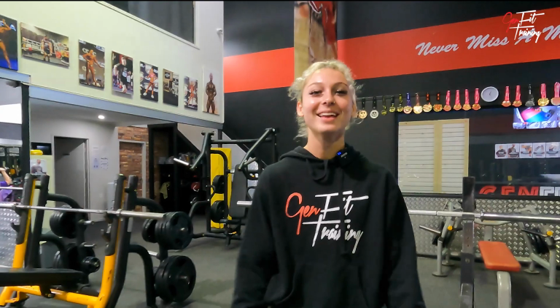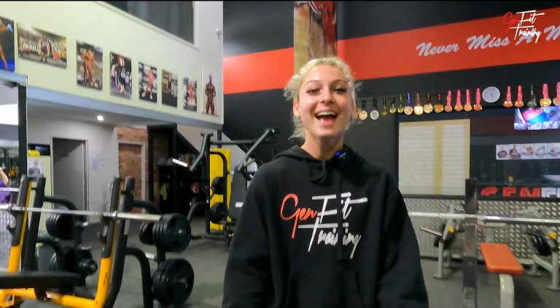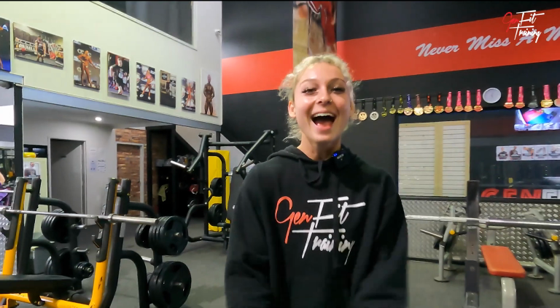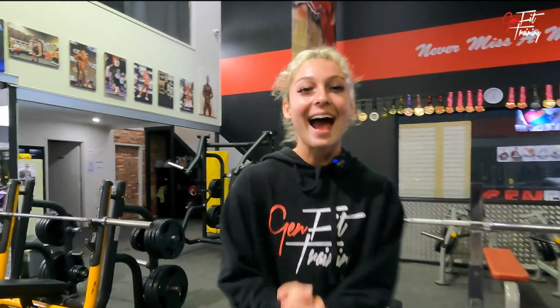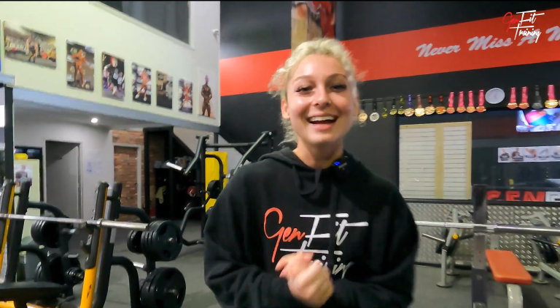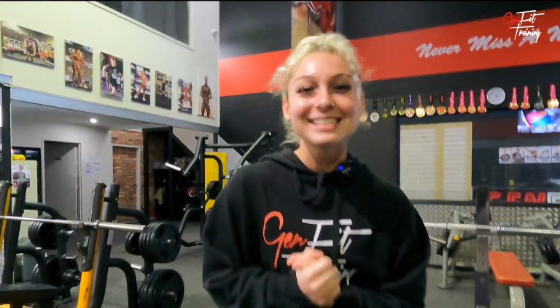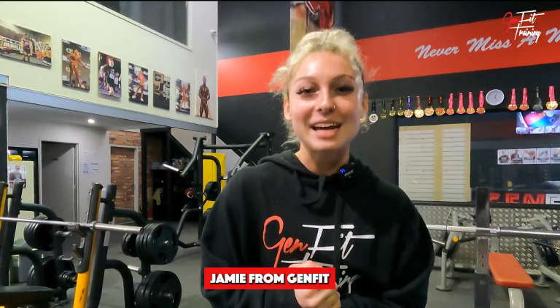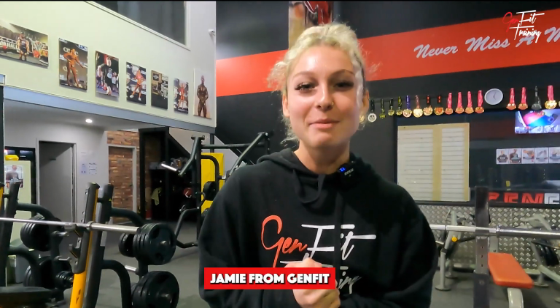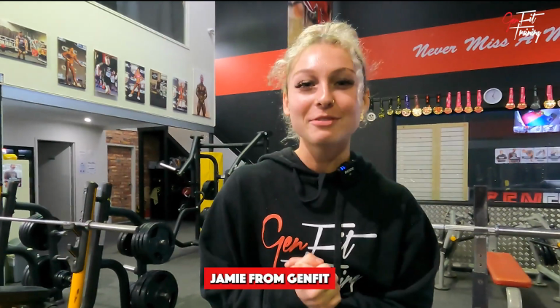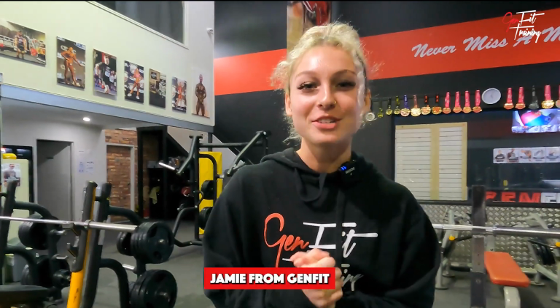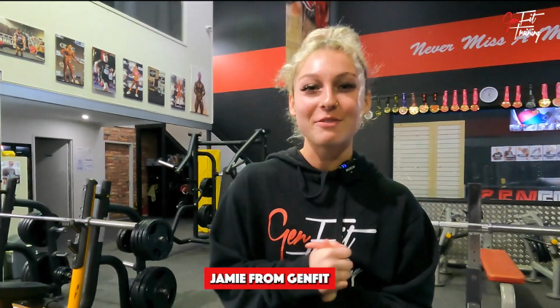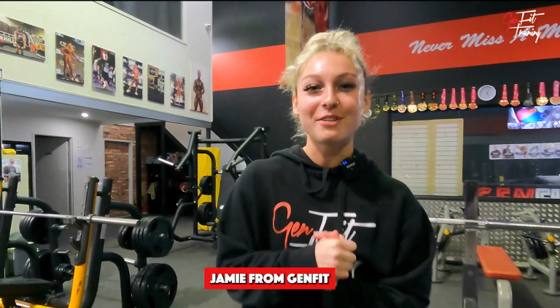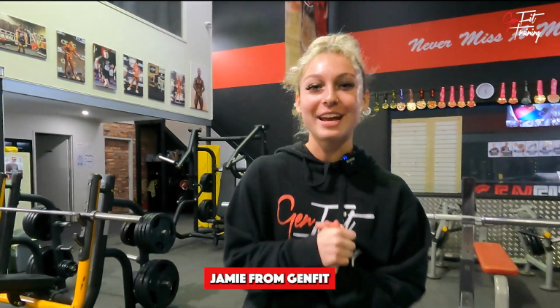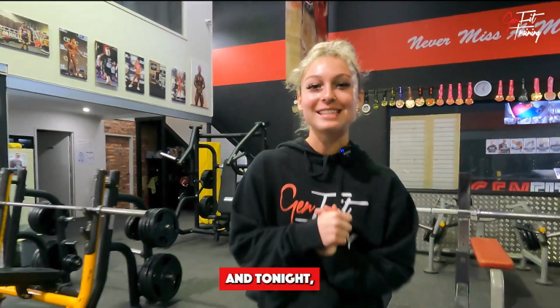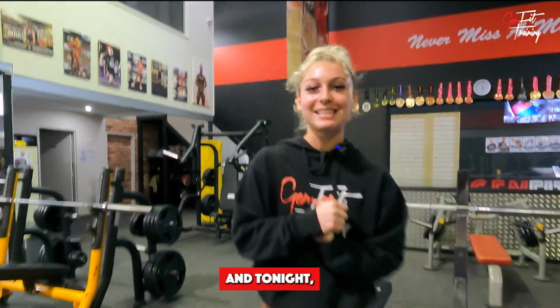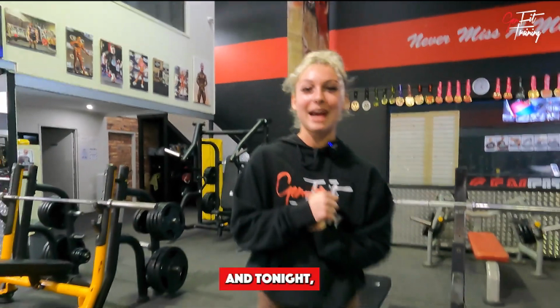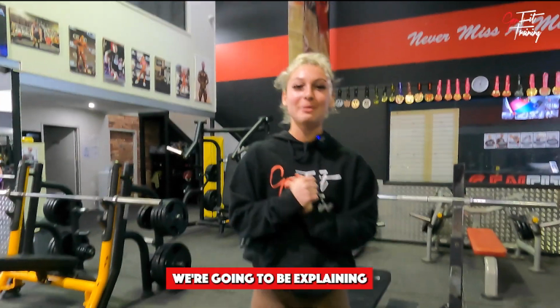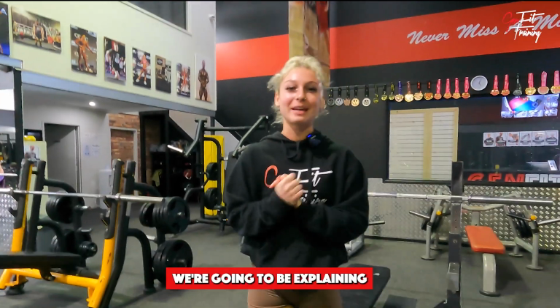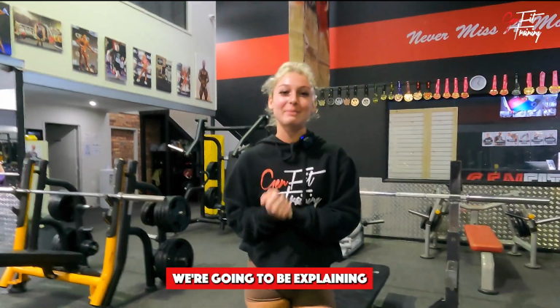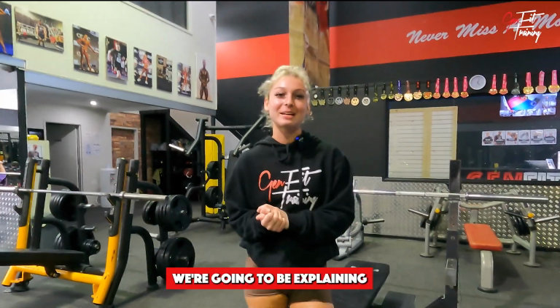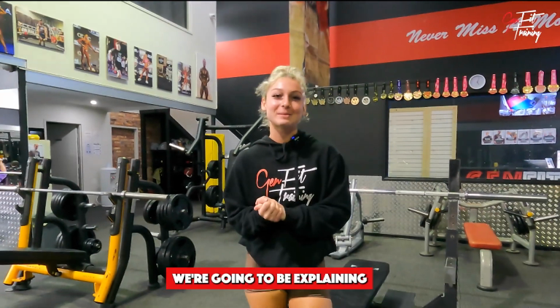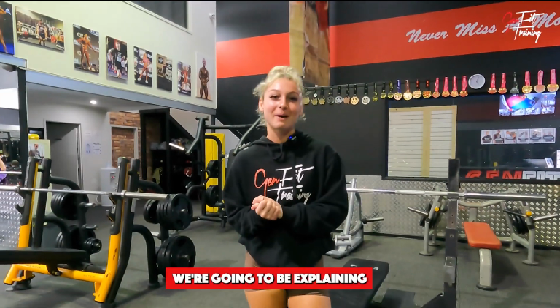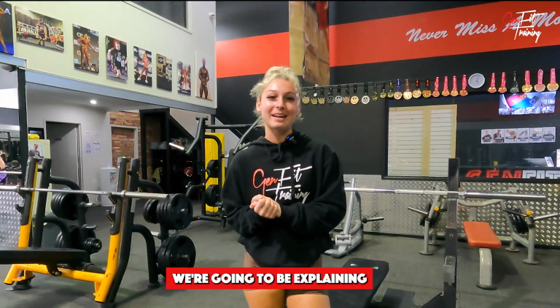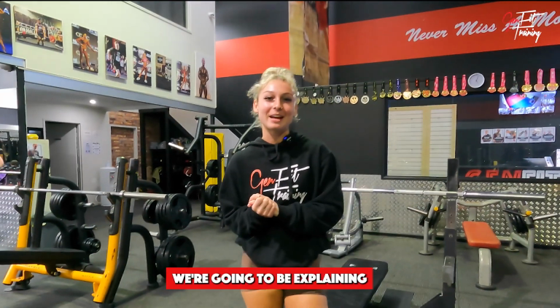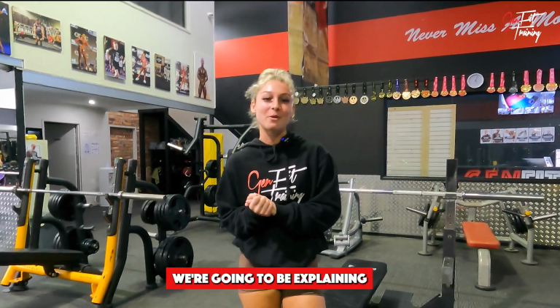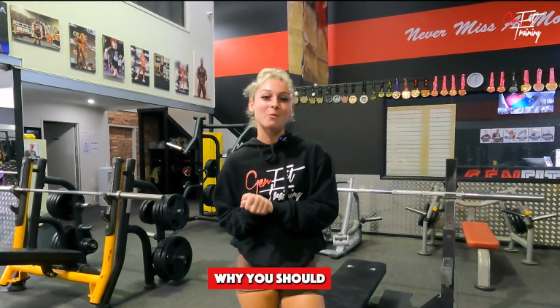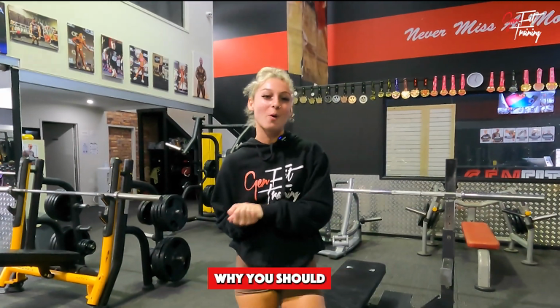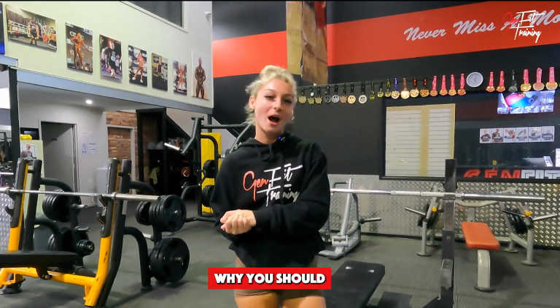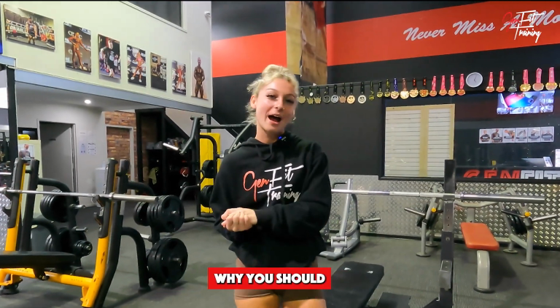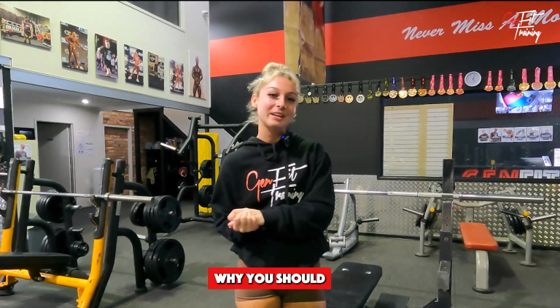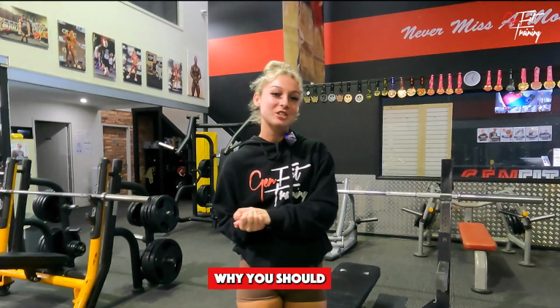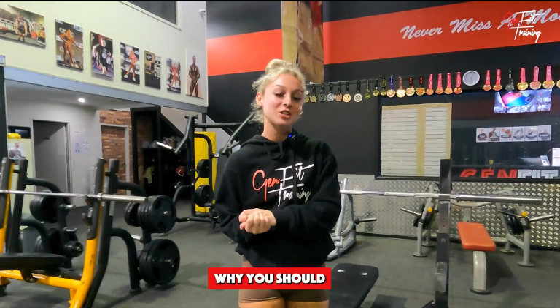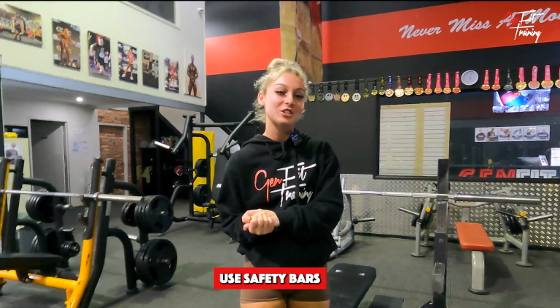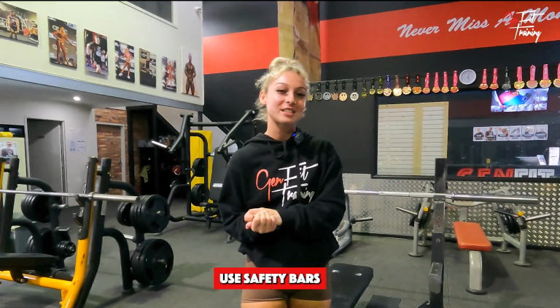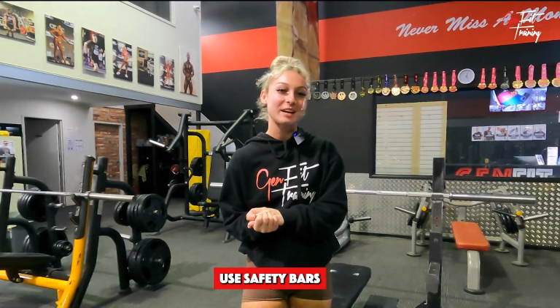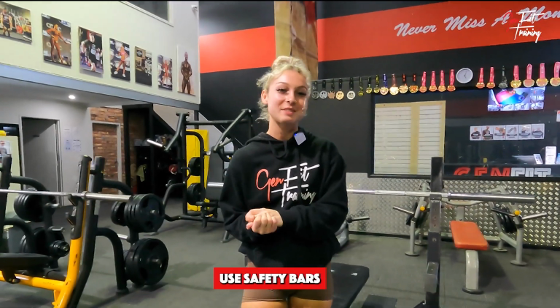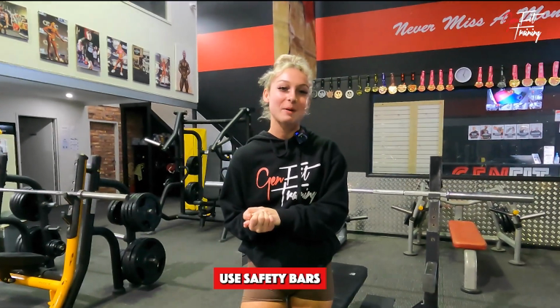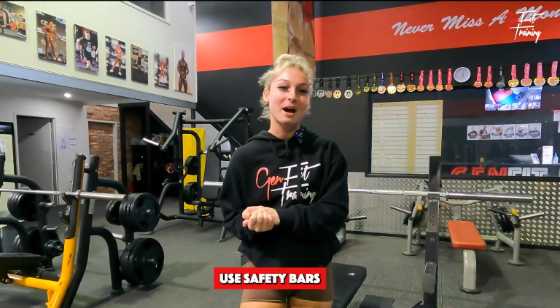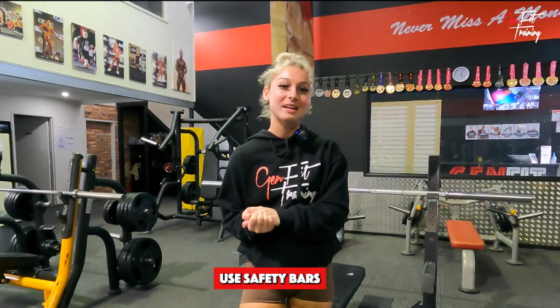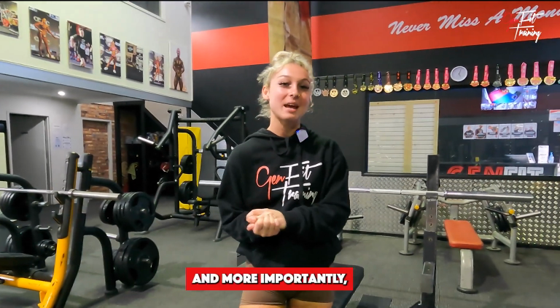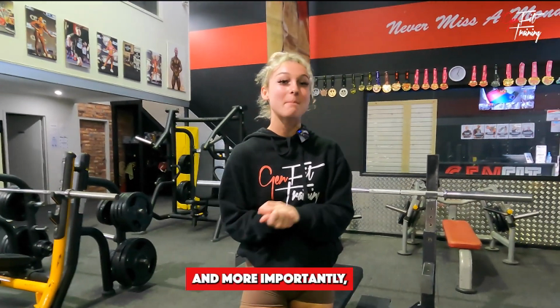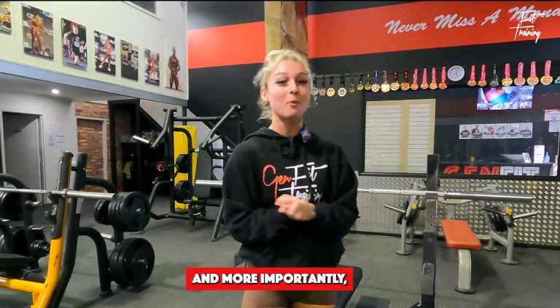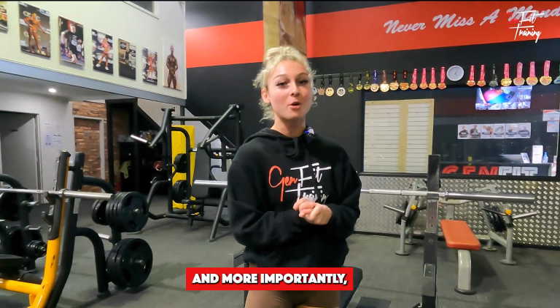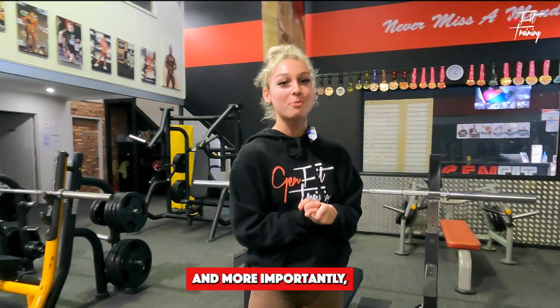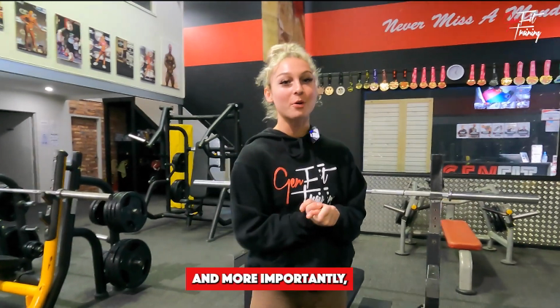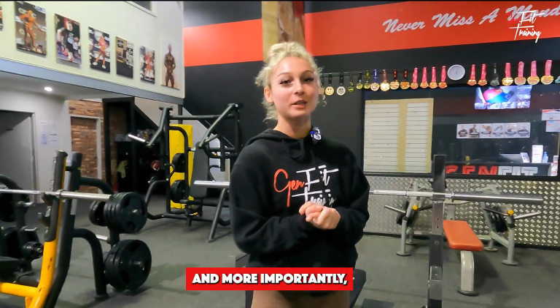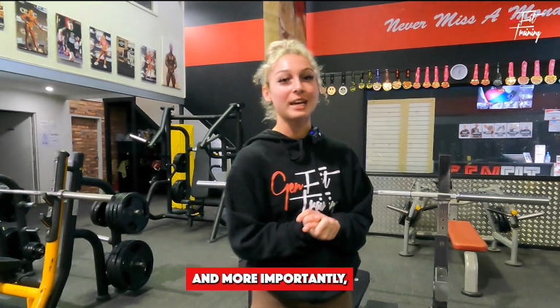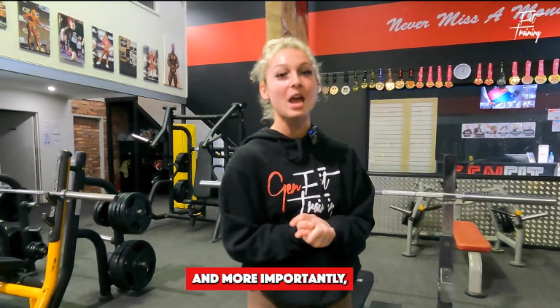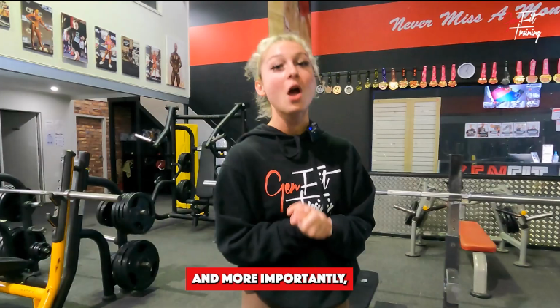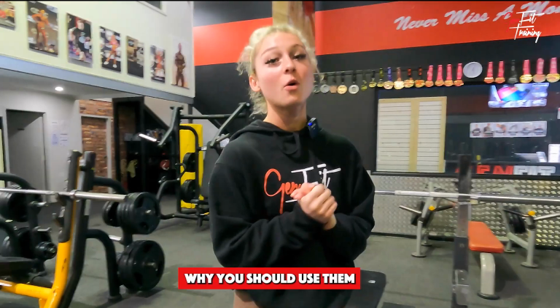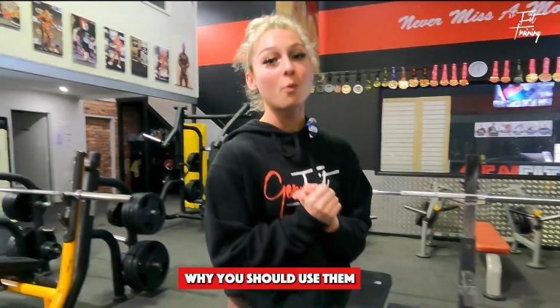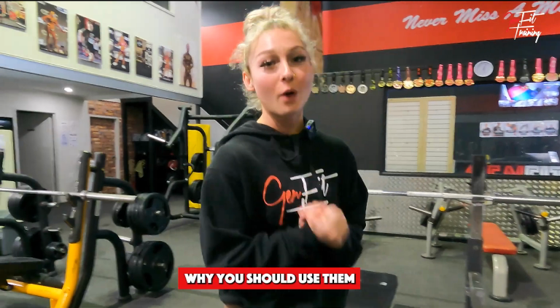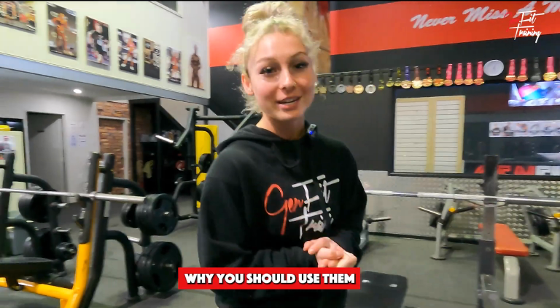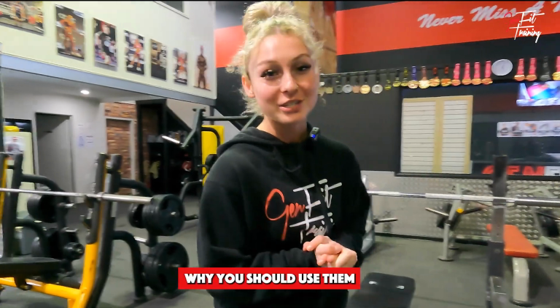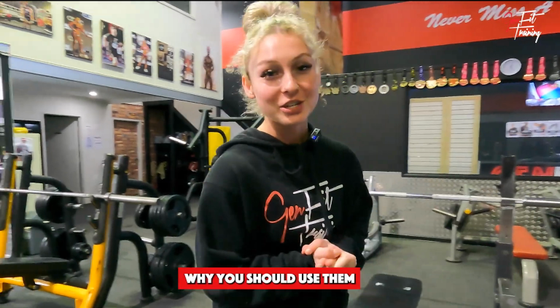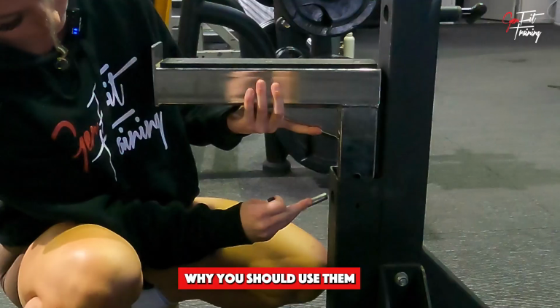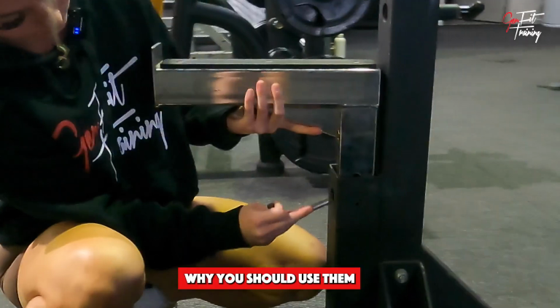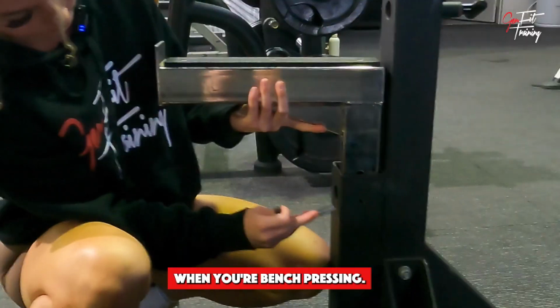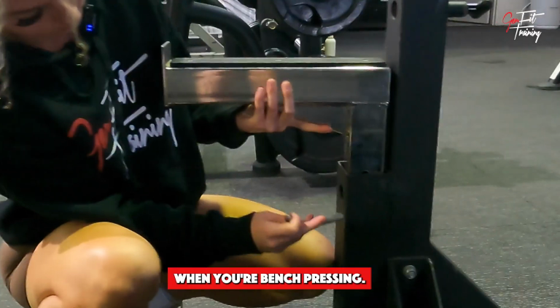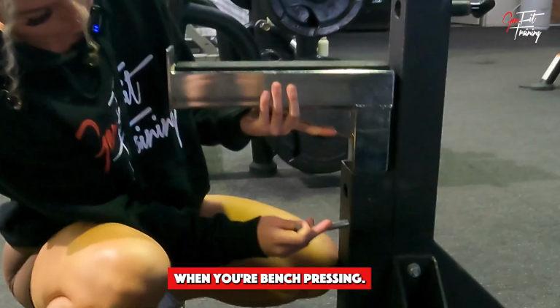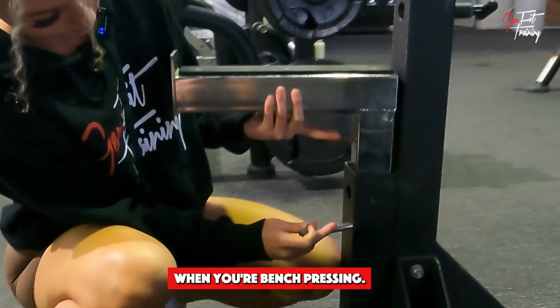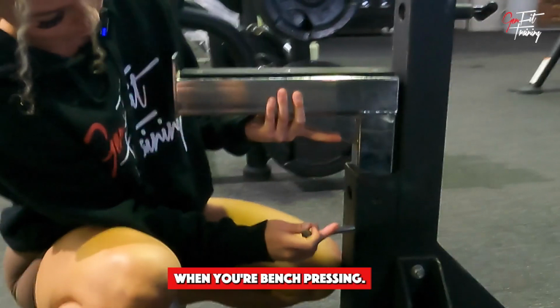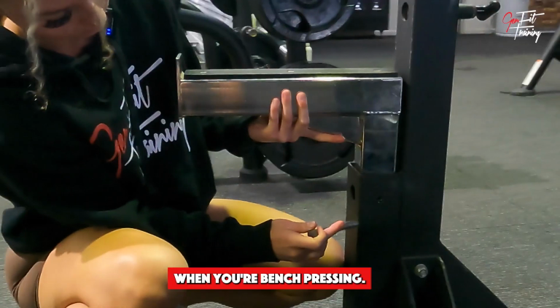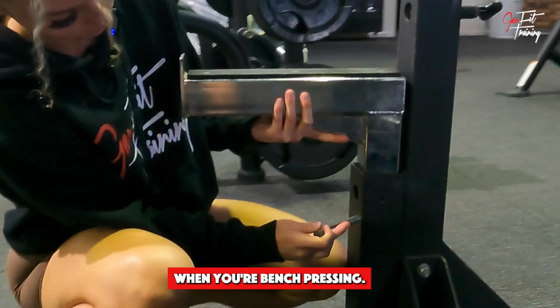Hey, it's Jamie from Genfit, and today we're going to be explaining why you should use safety bars, and more importantly, why you should use them when you're bench pressing.